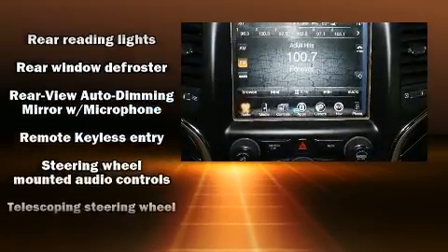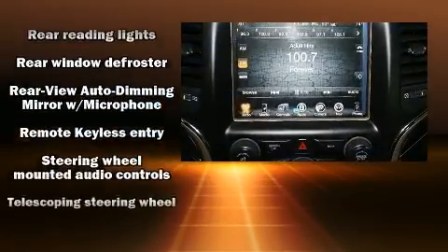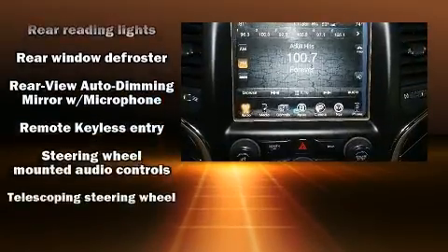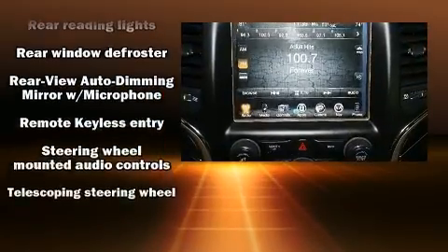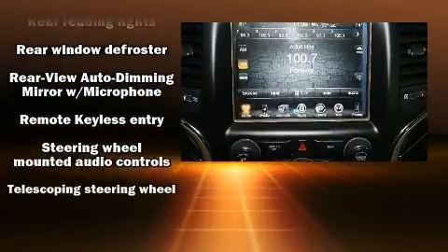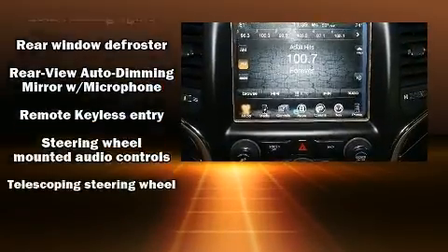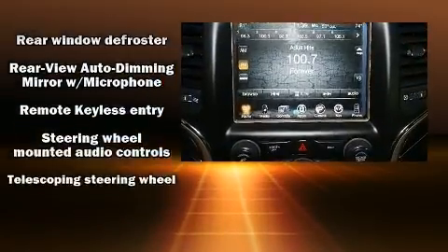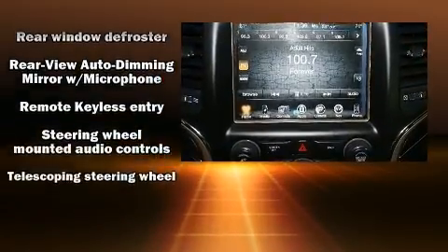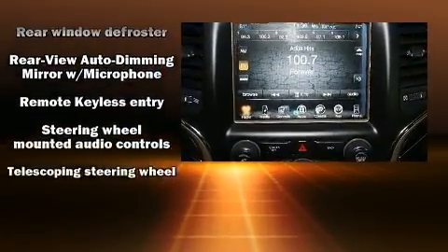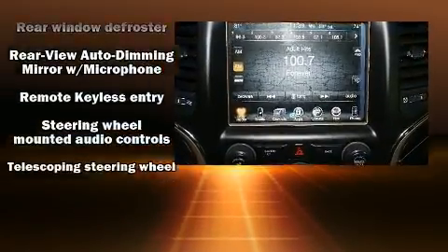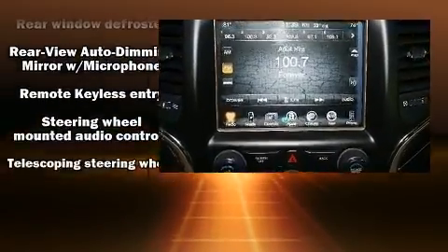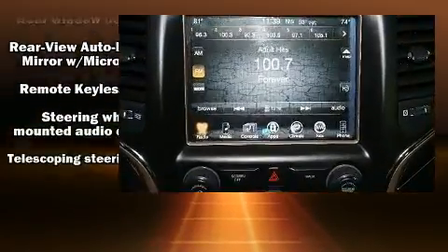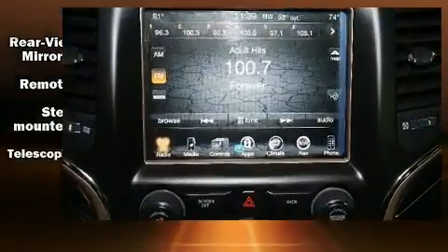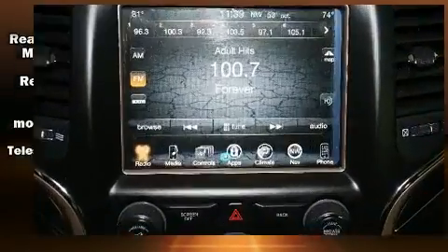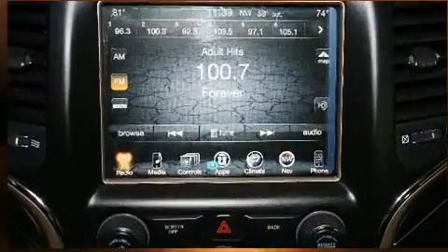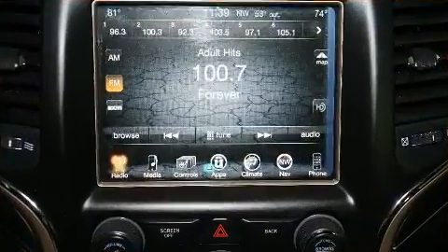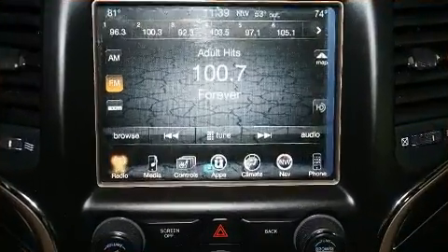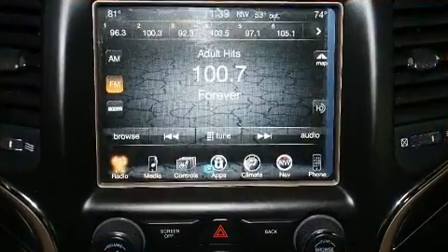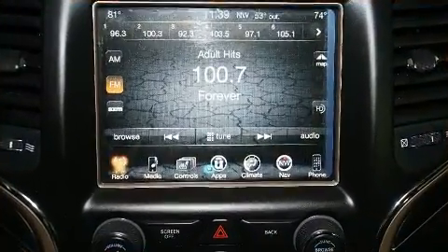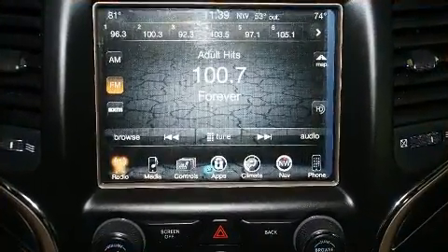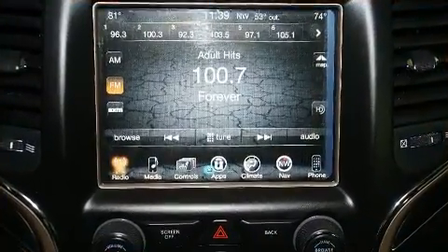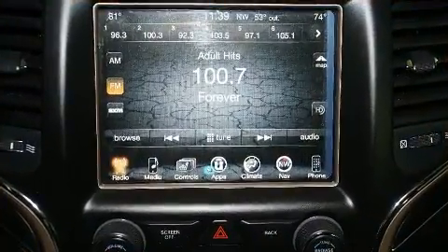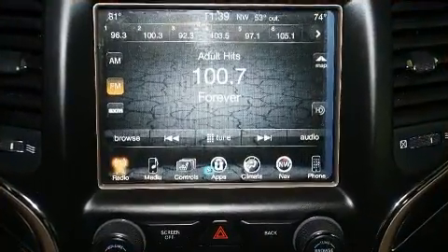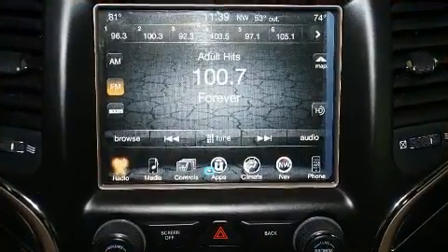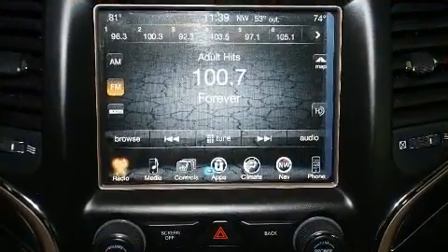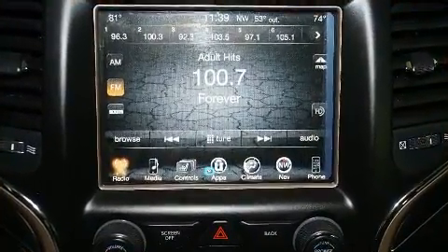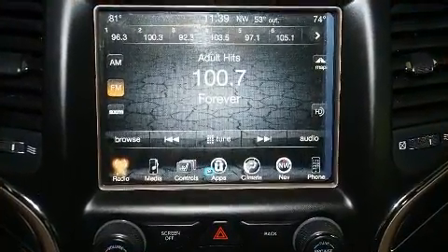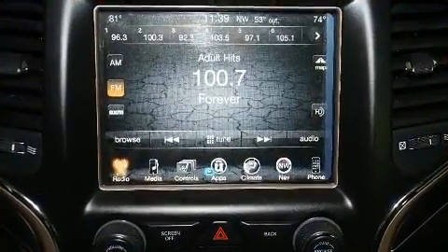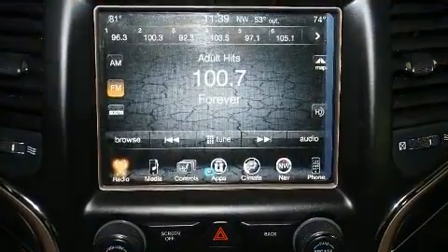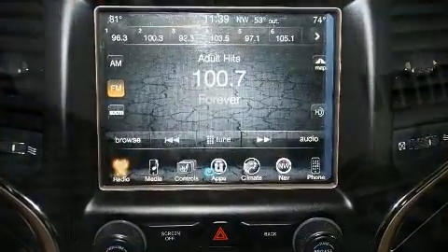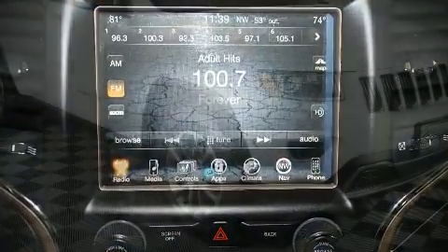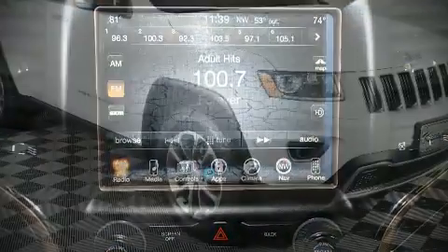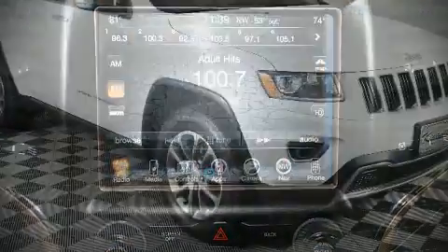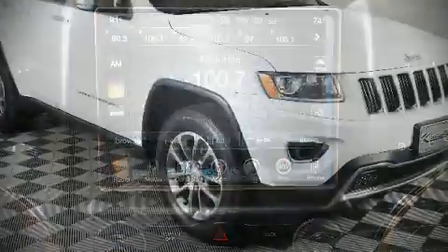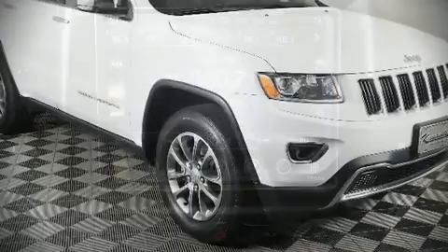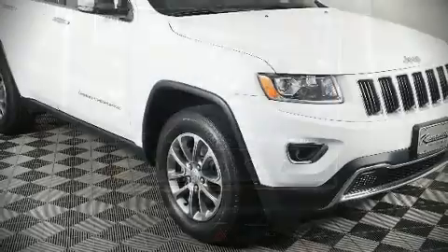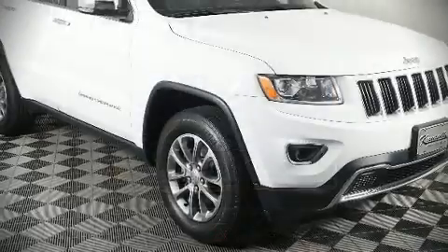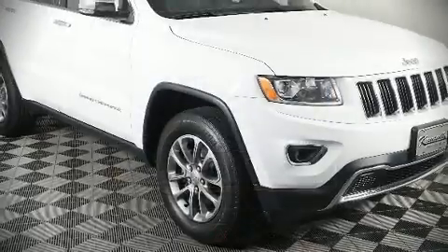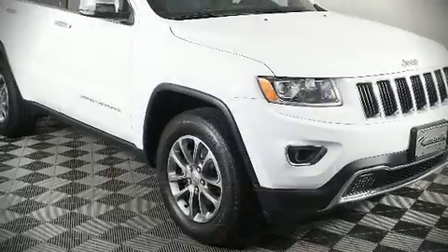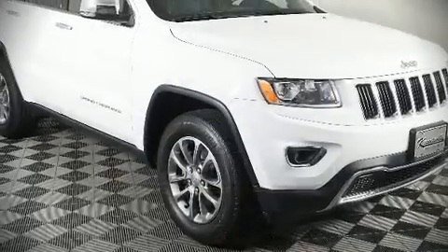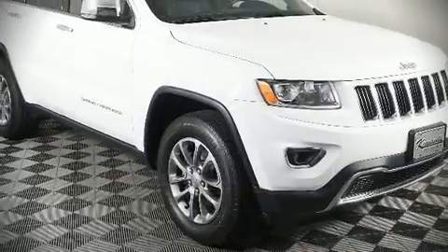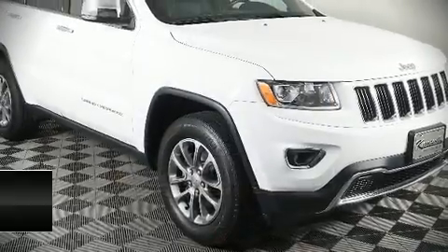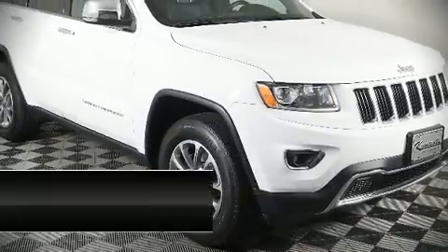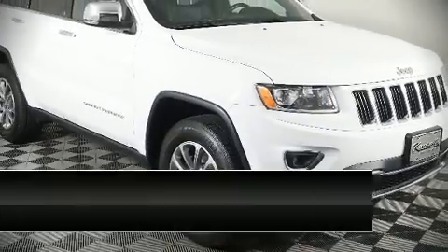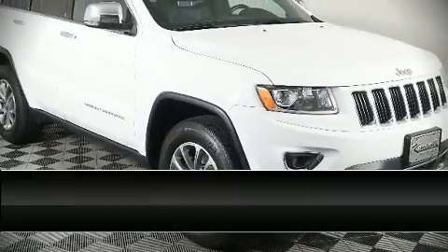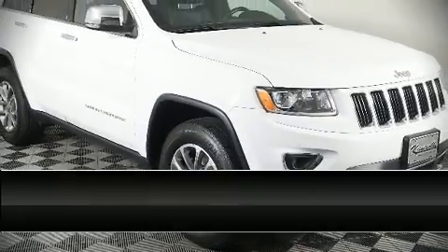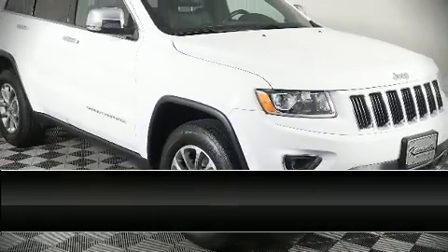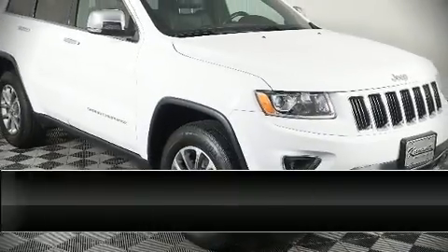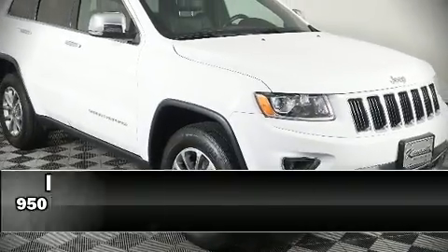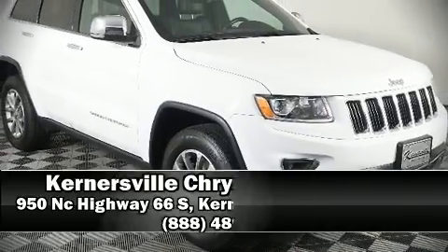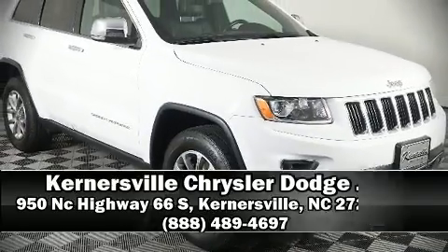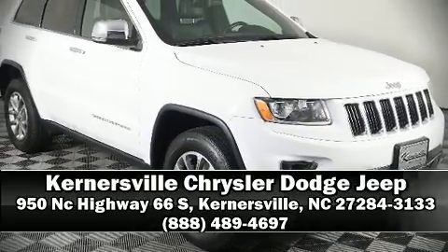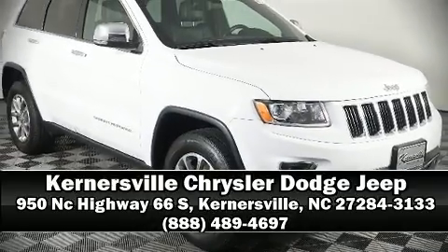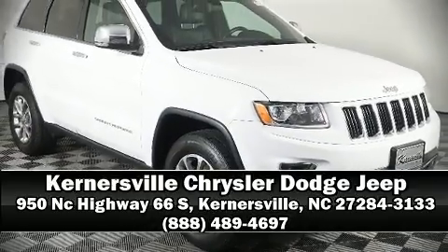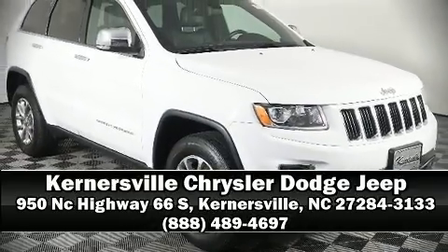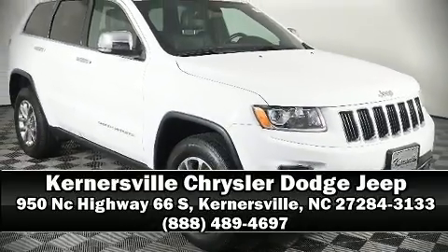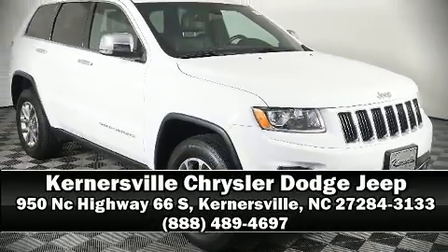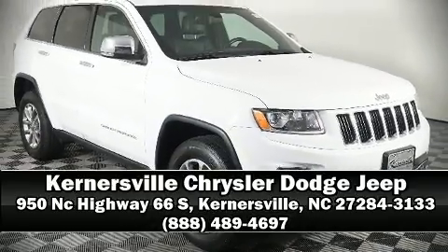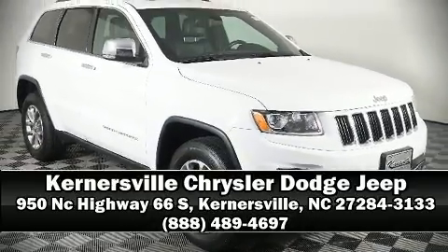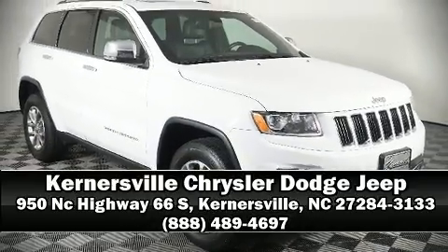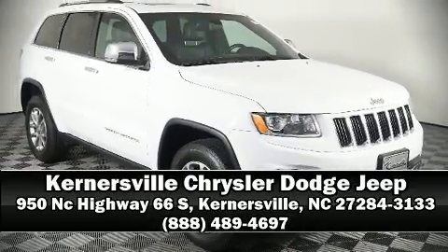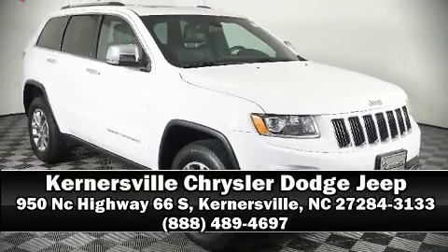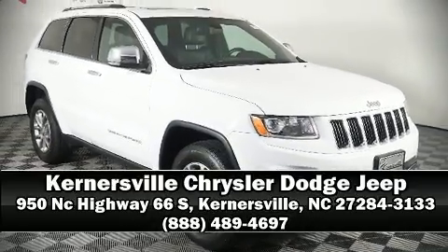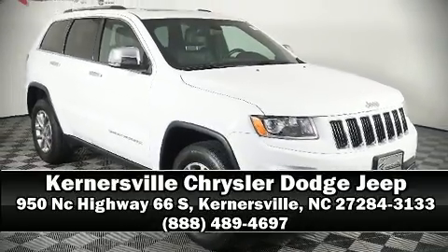A Carfax history report indicates just one previous owner. Our sales reps are knowledgeable and professional — come on in and take a test drive.